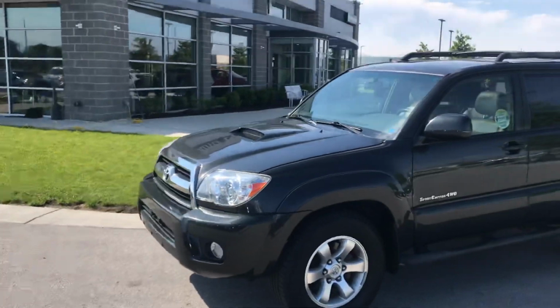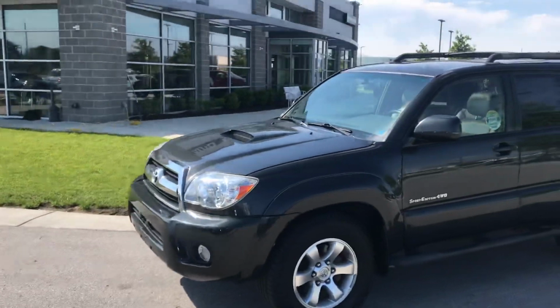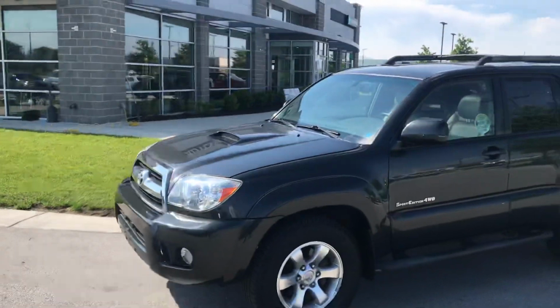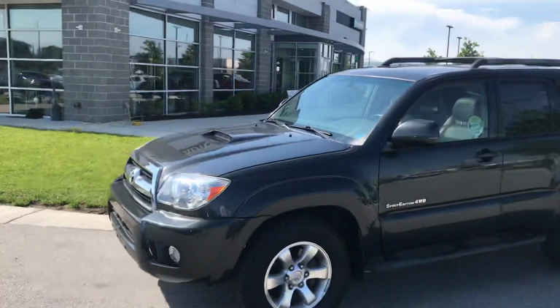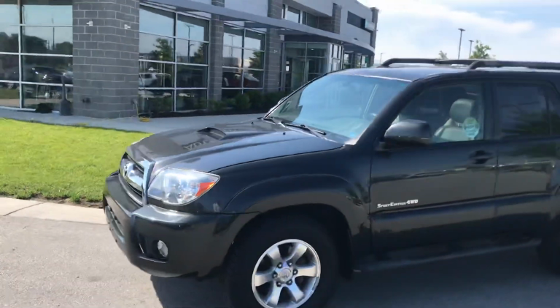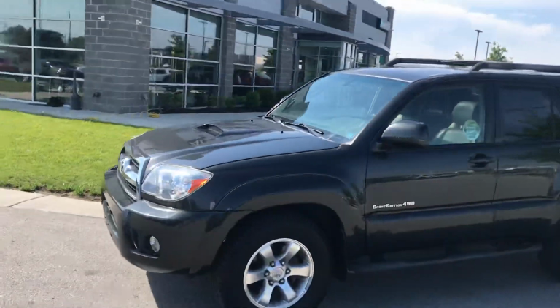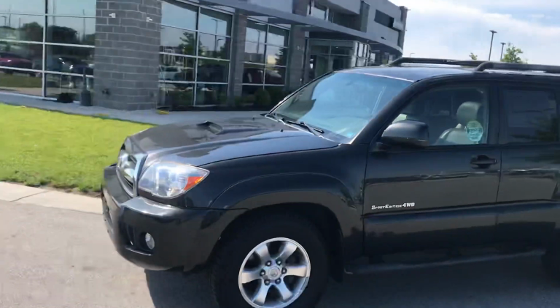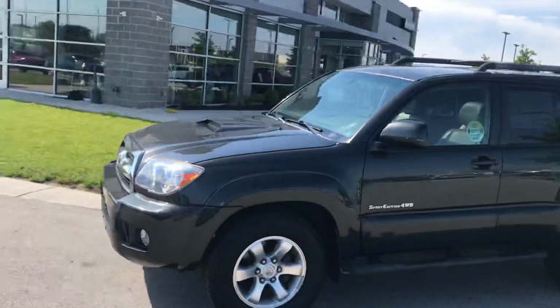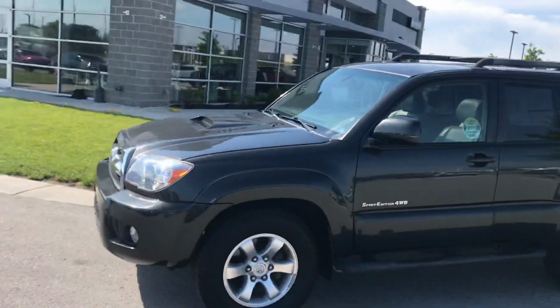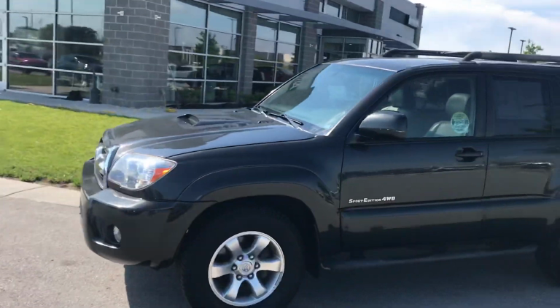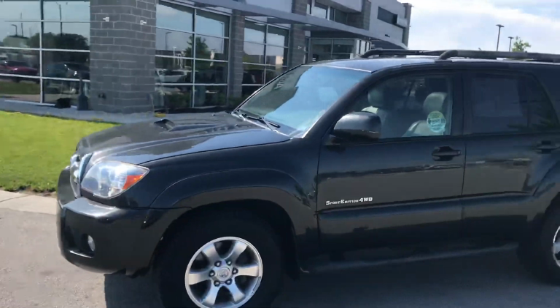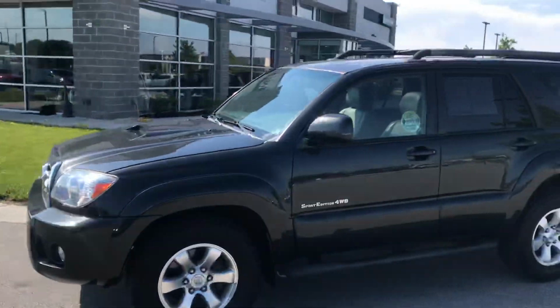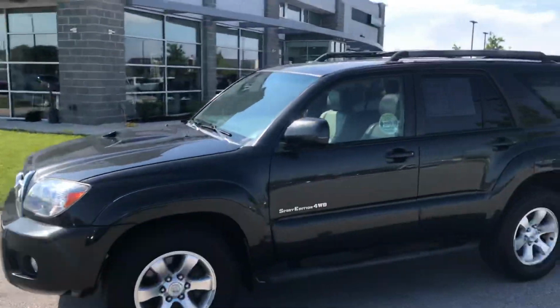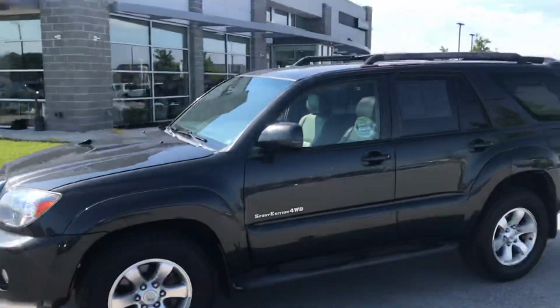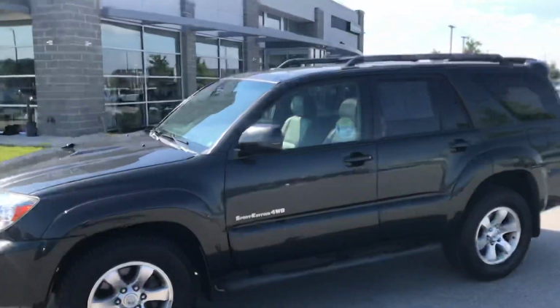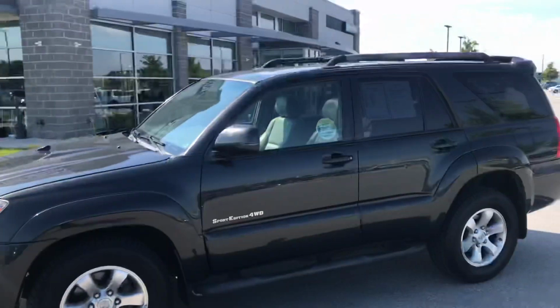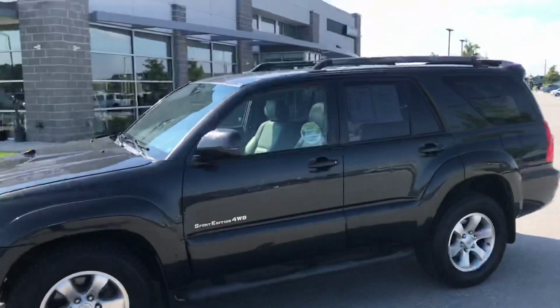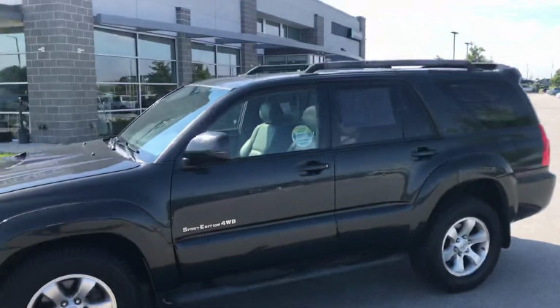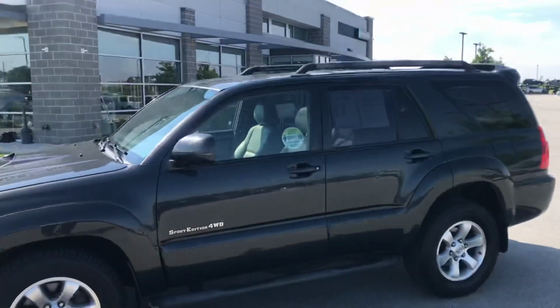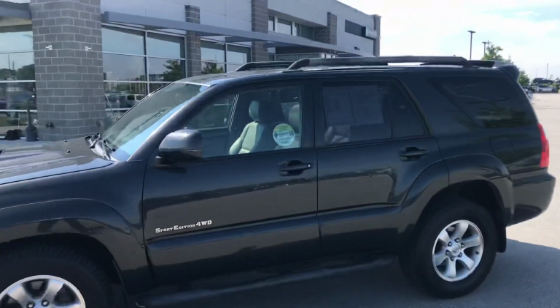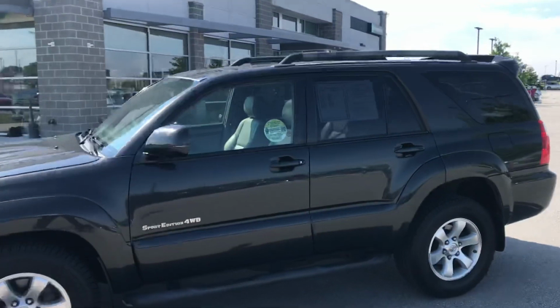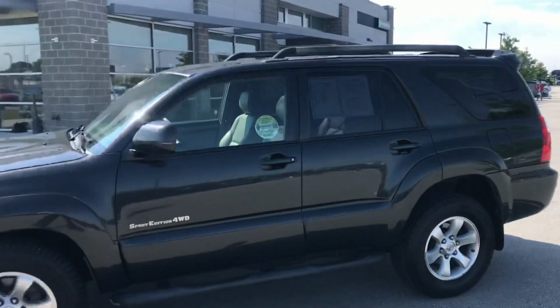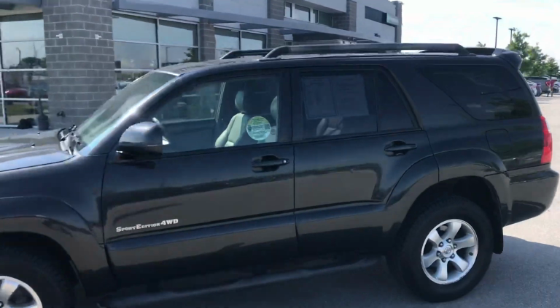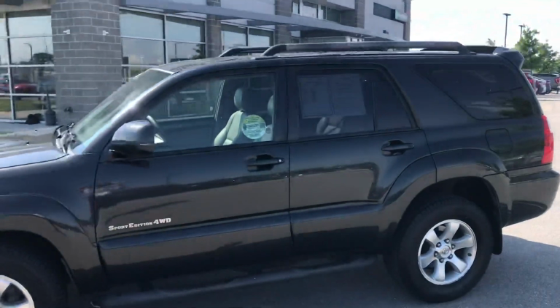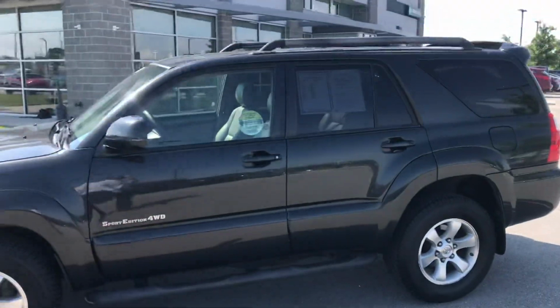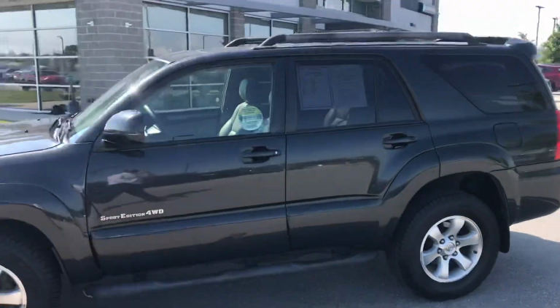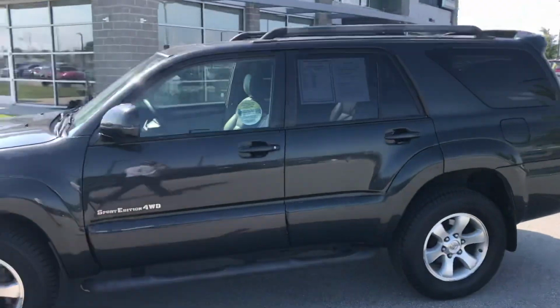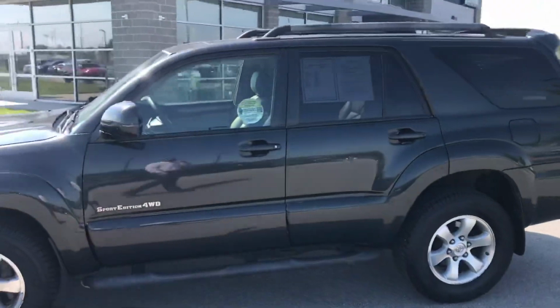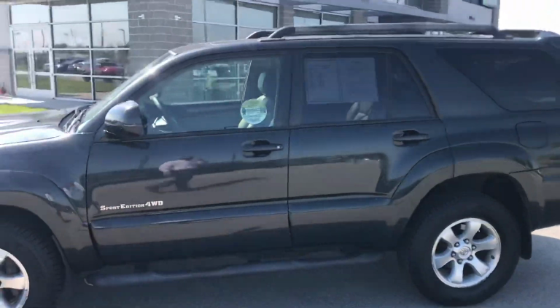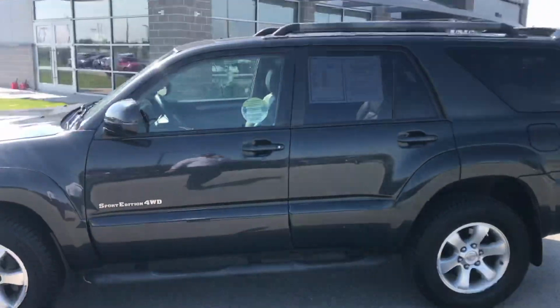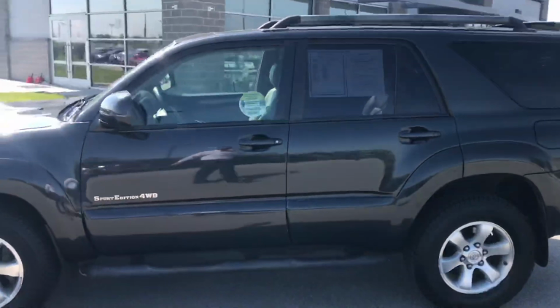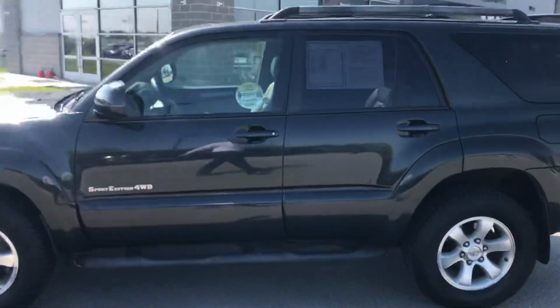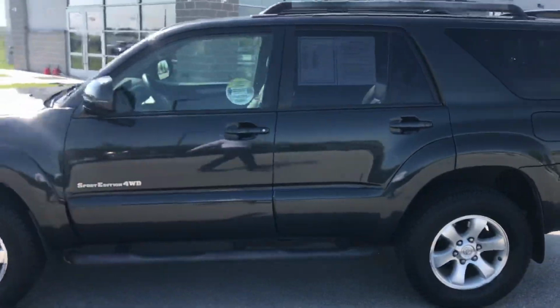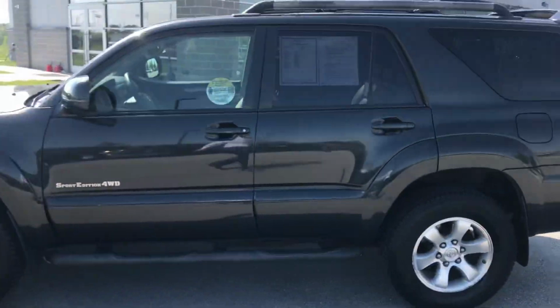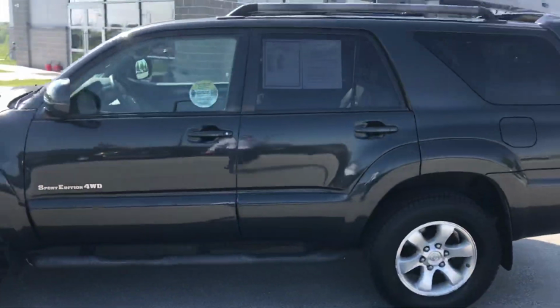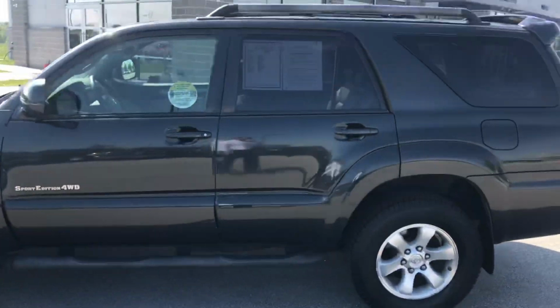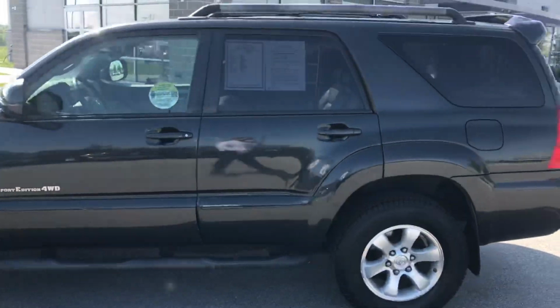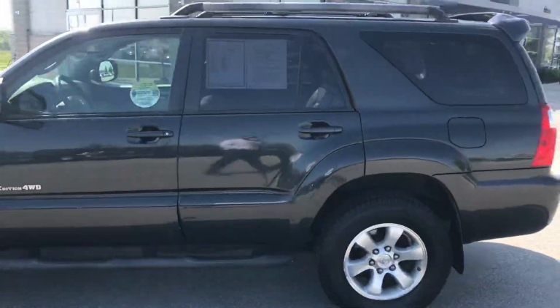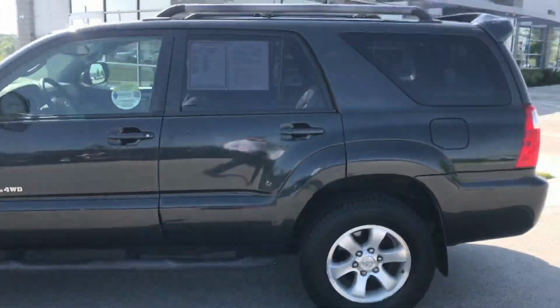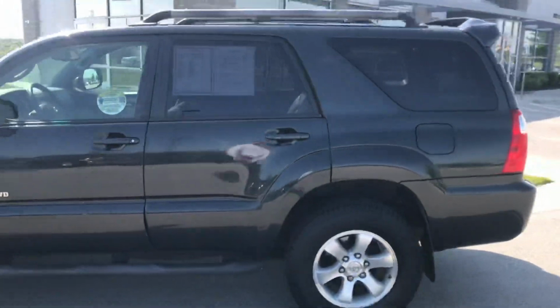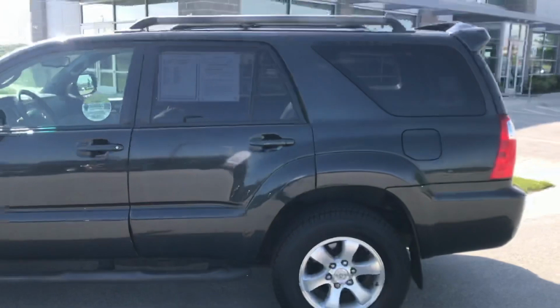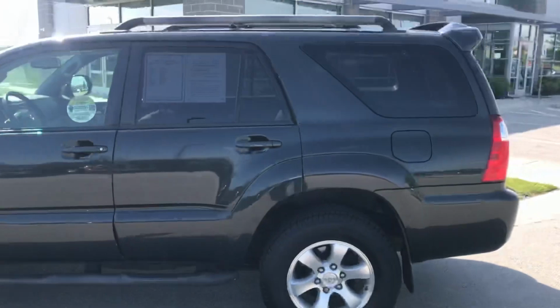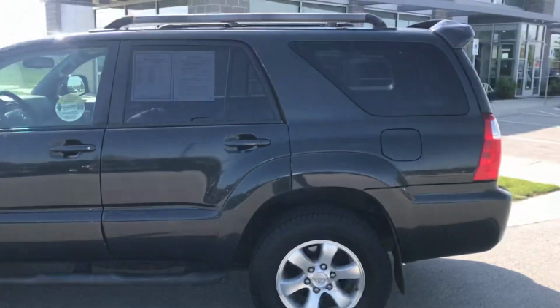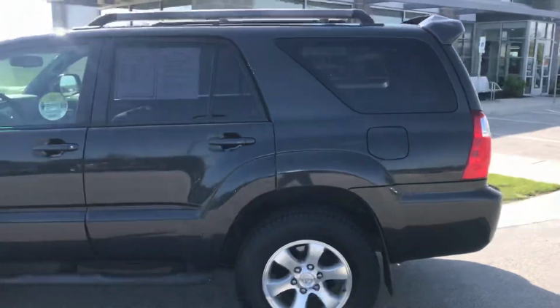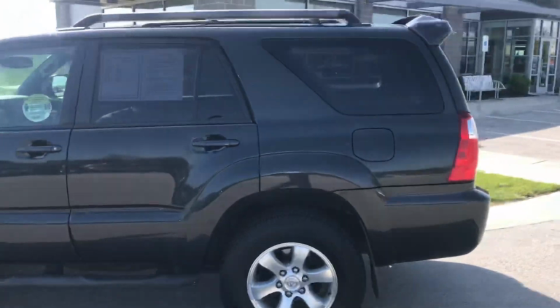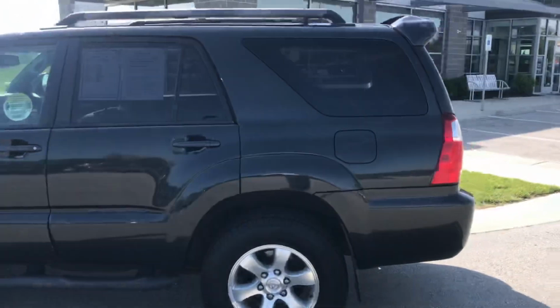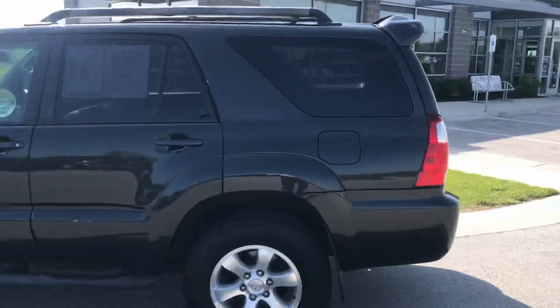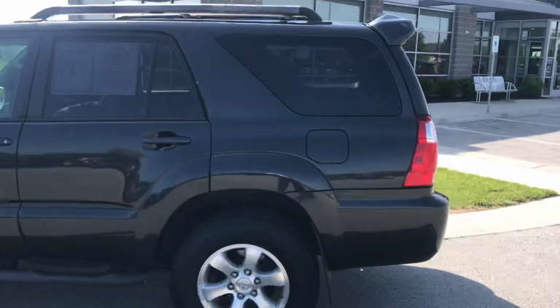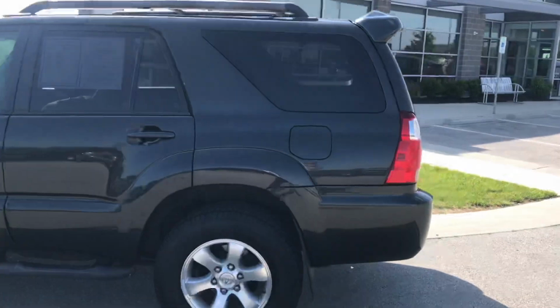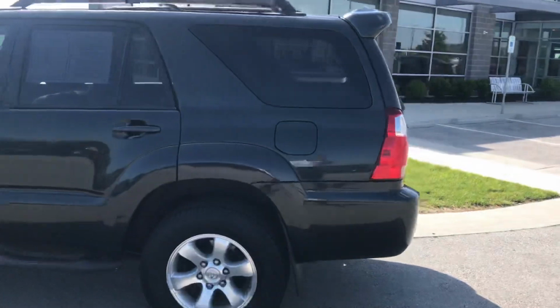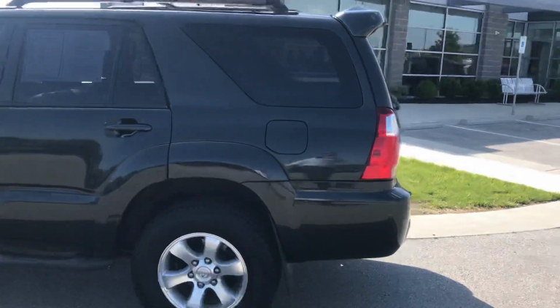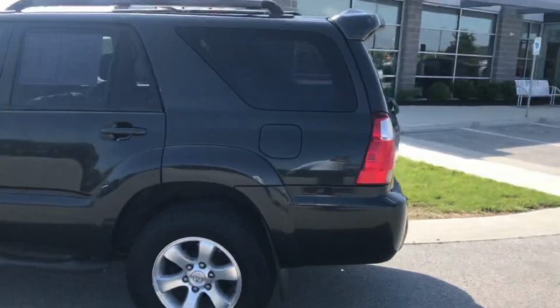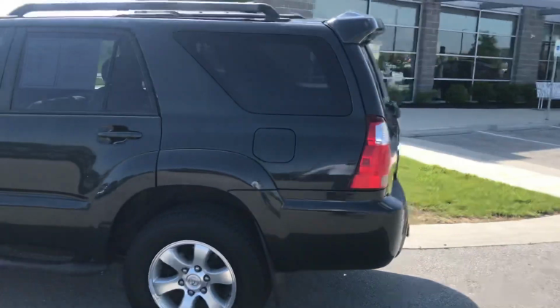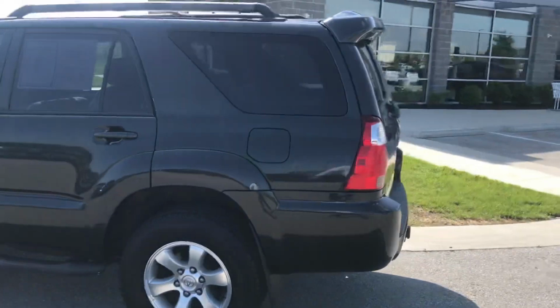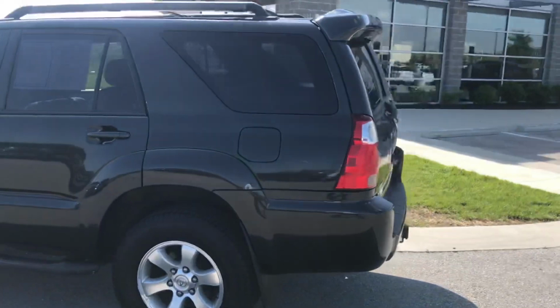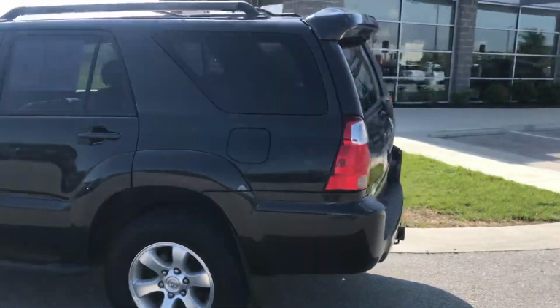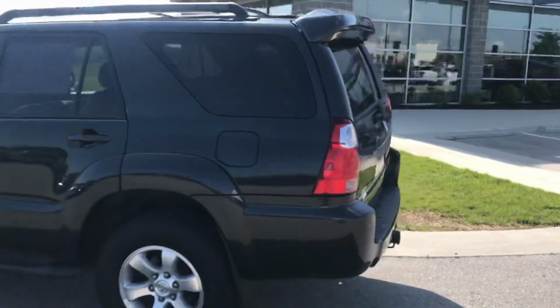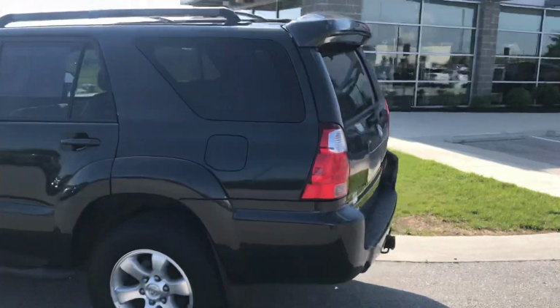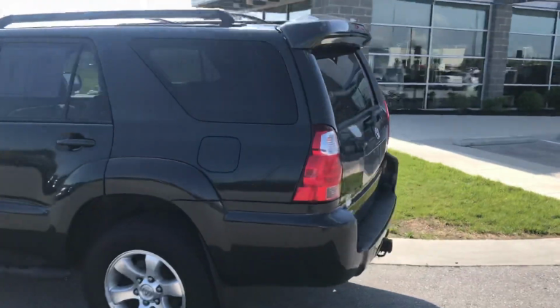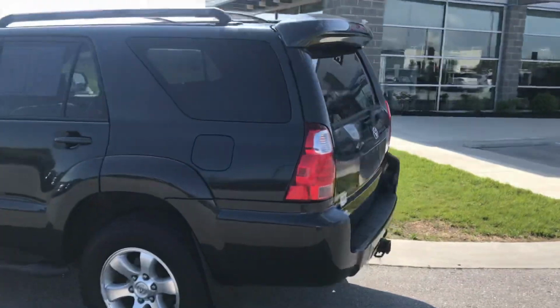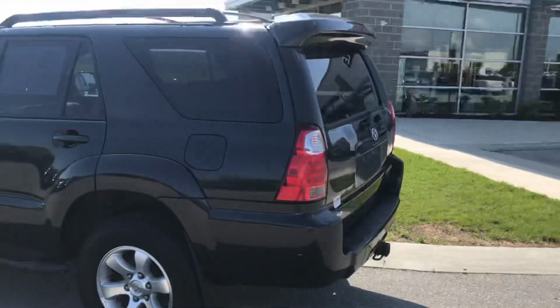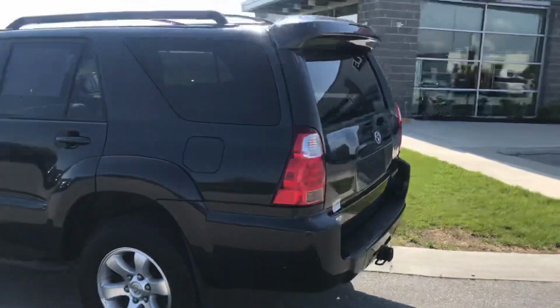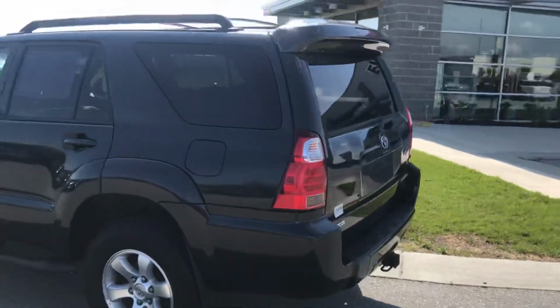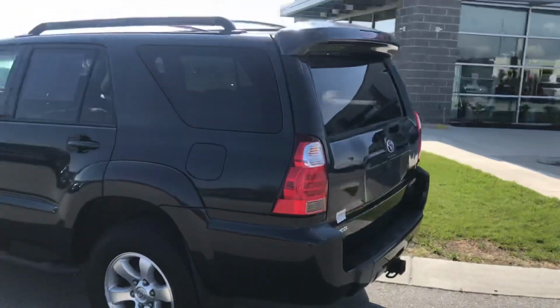This thing has seen some time, and for the most part, besides a couple door dings here and there, it's in great condition.